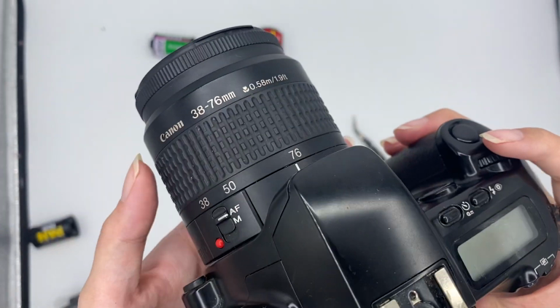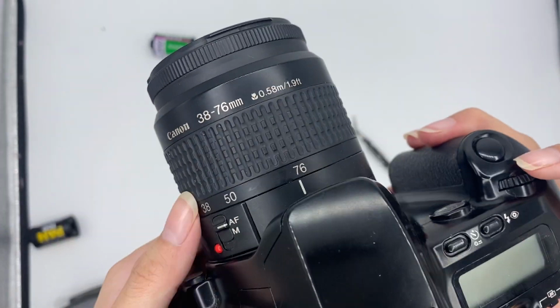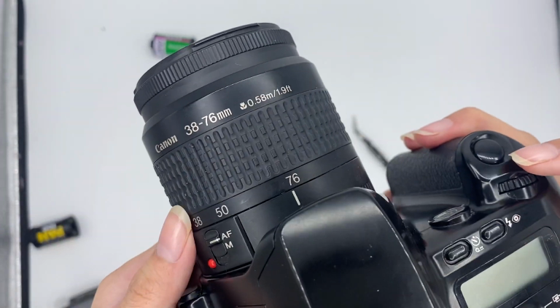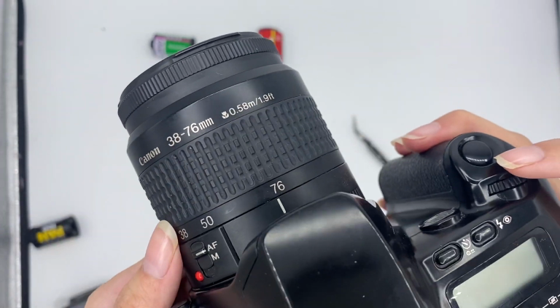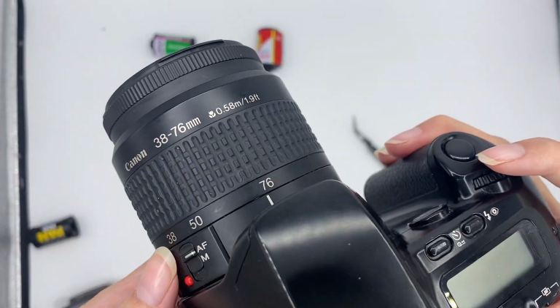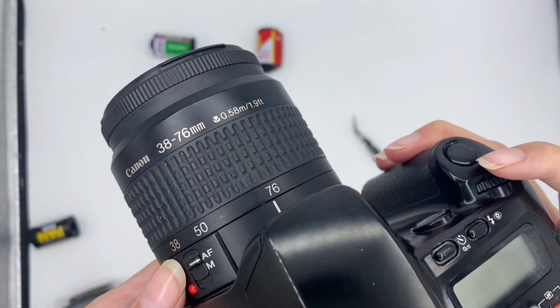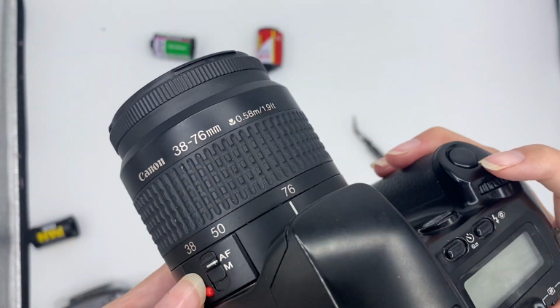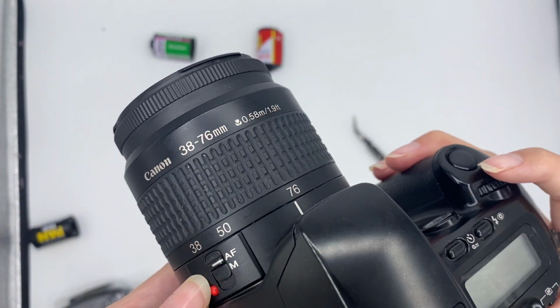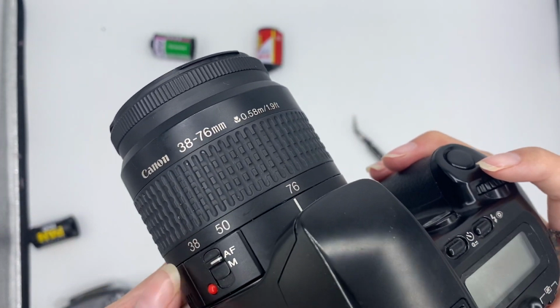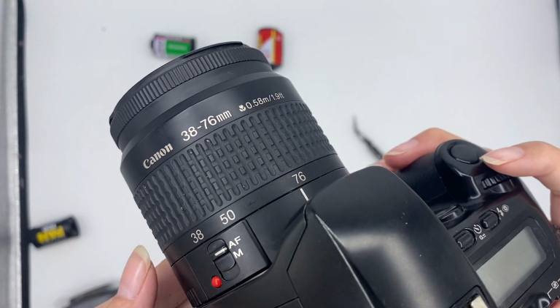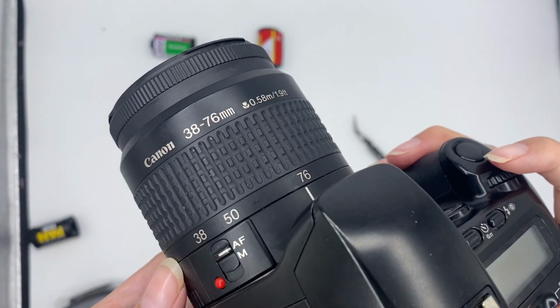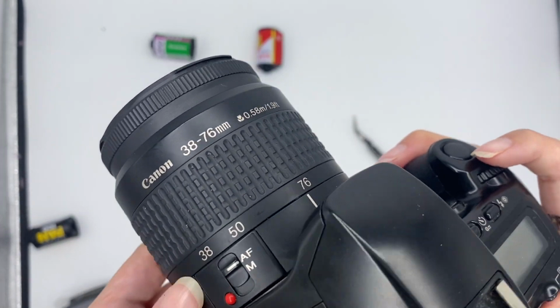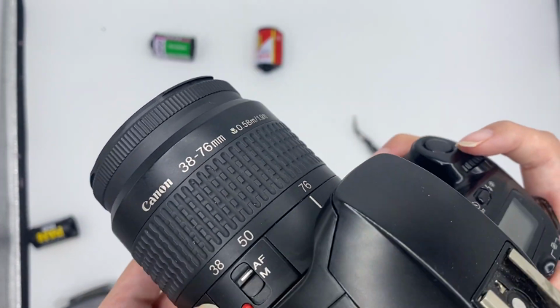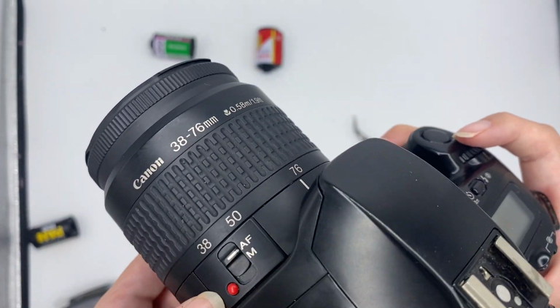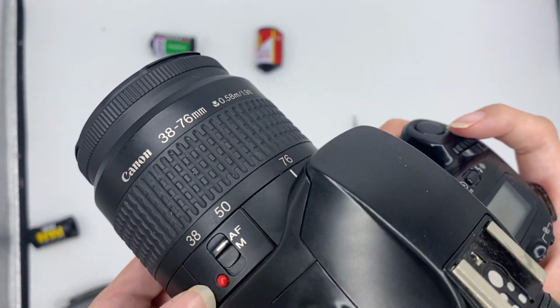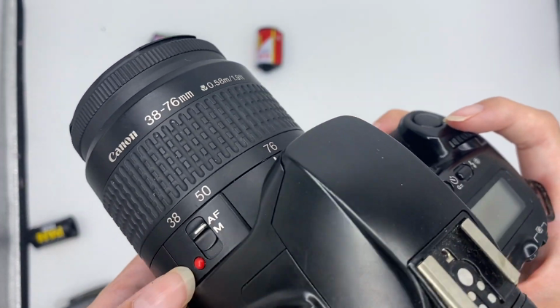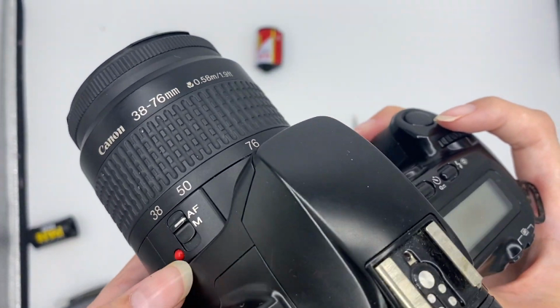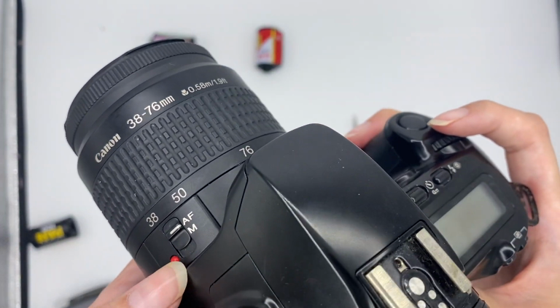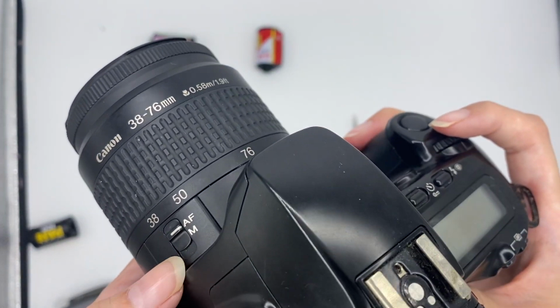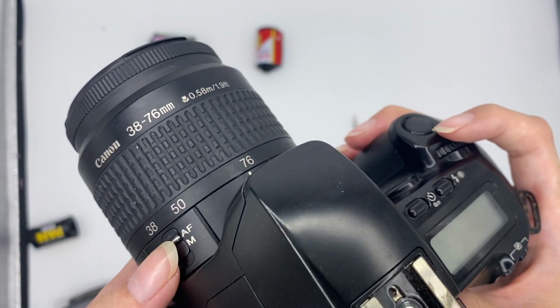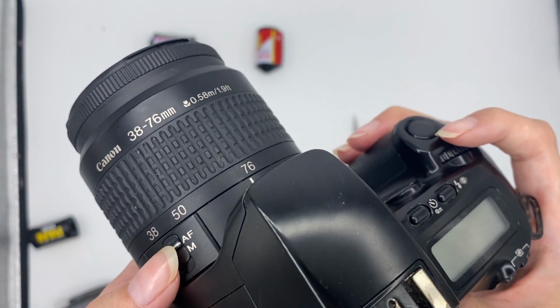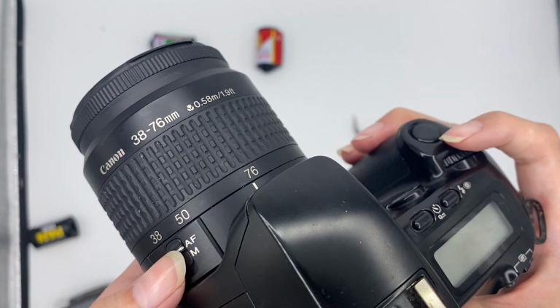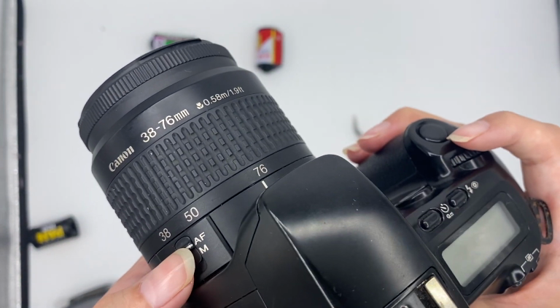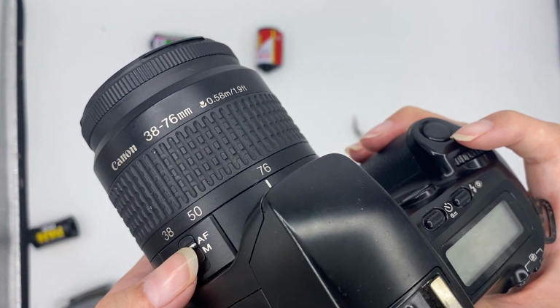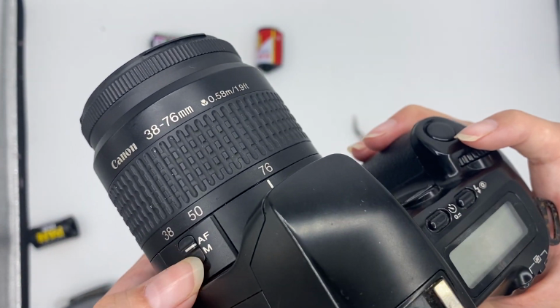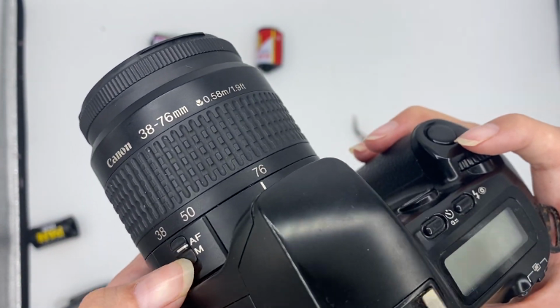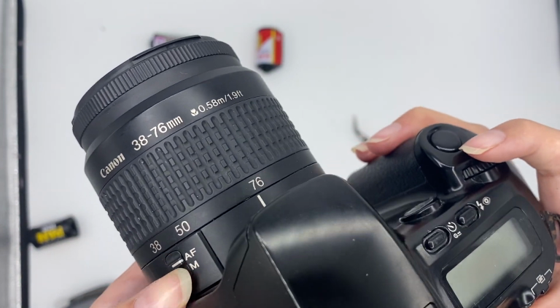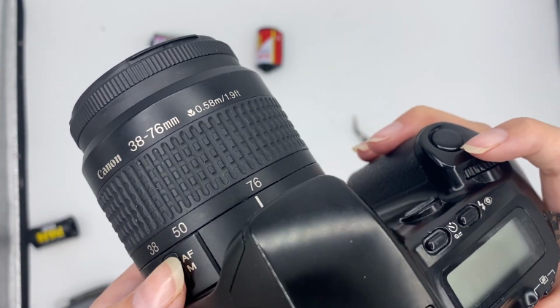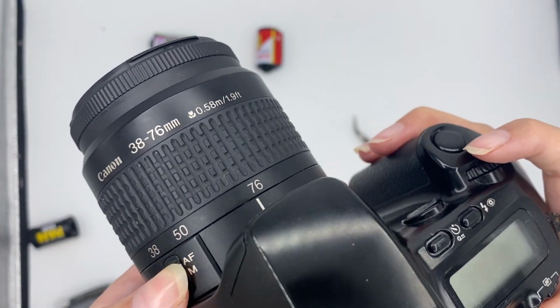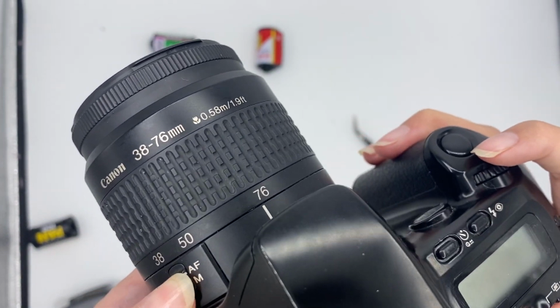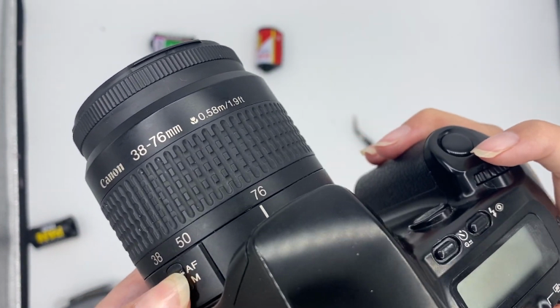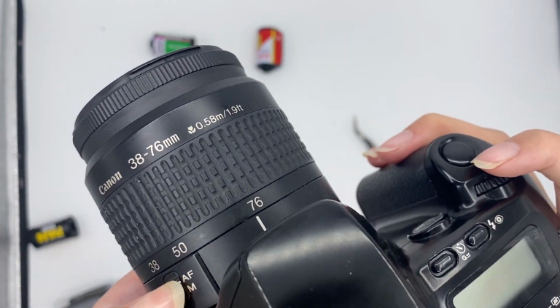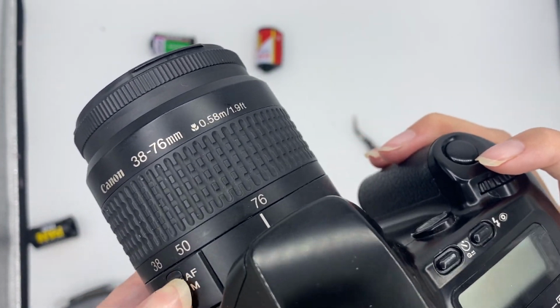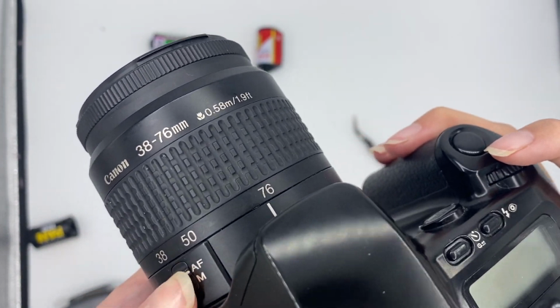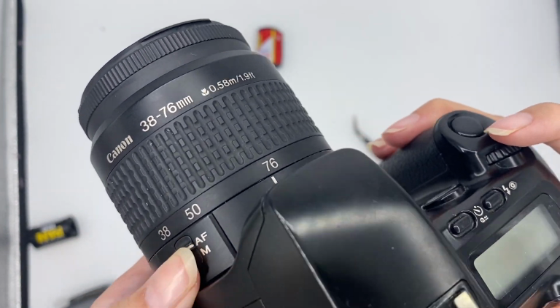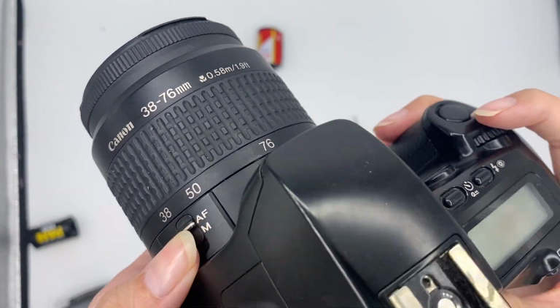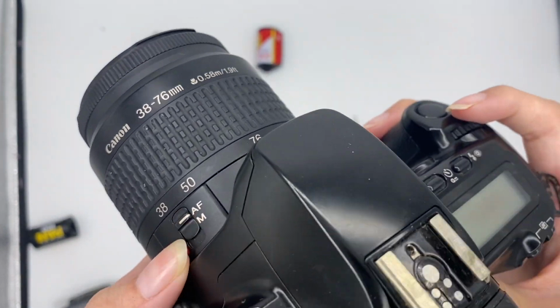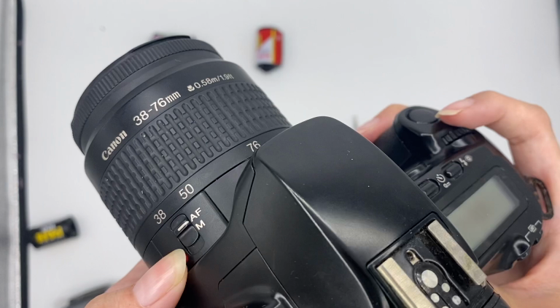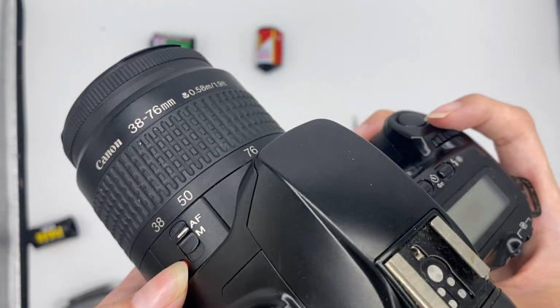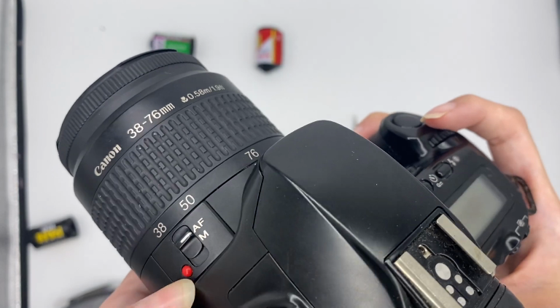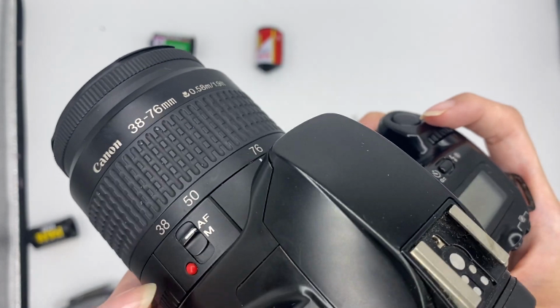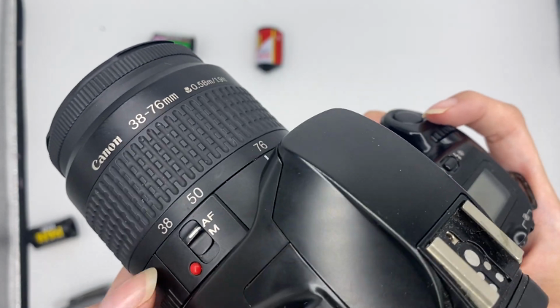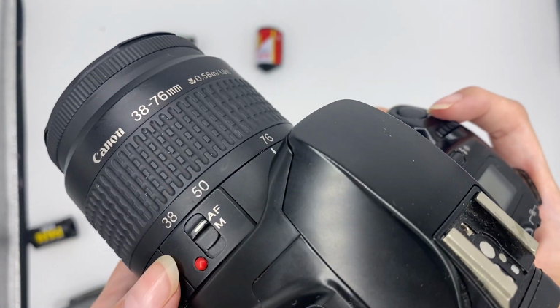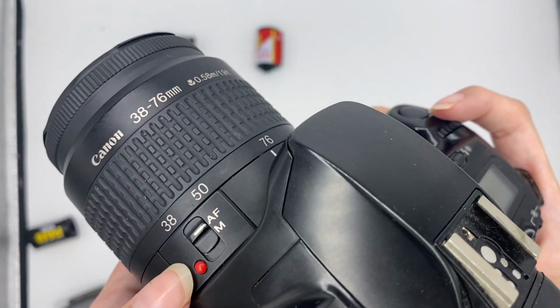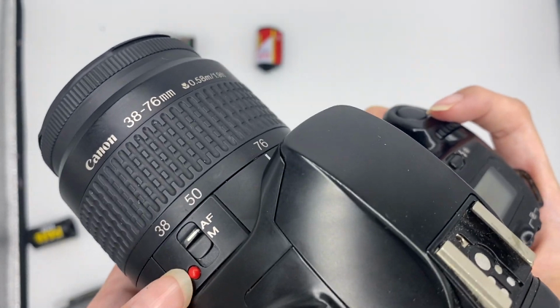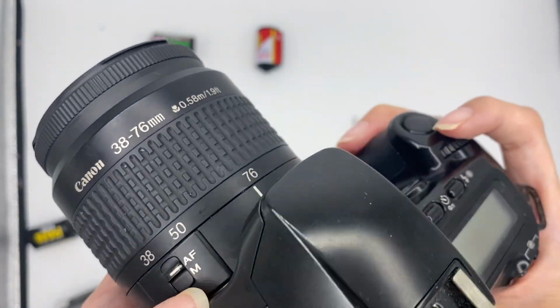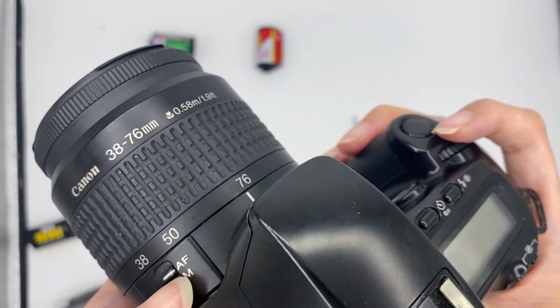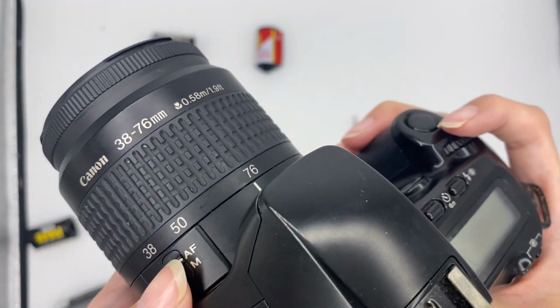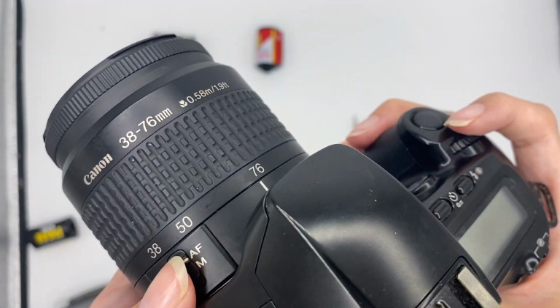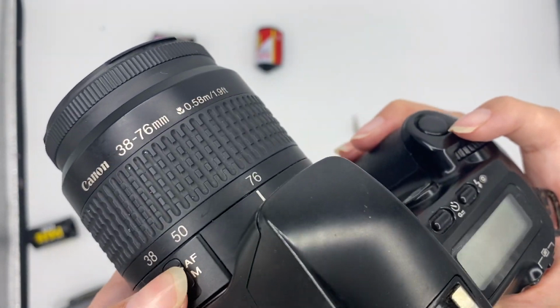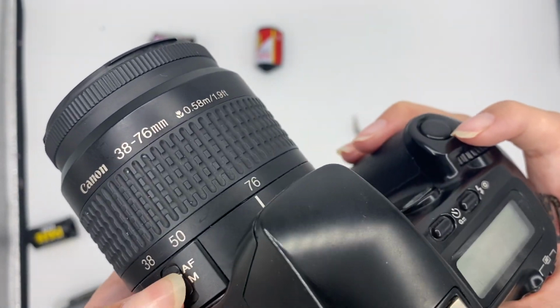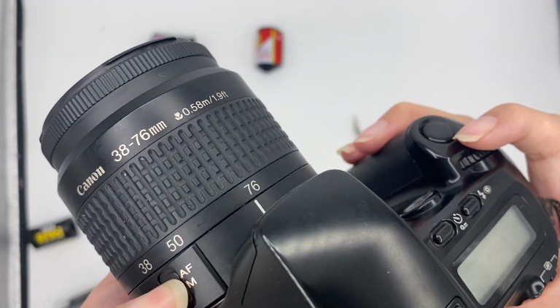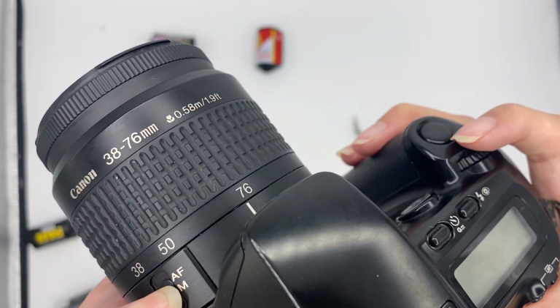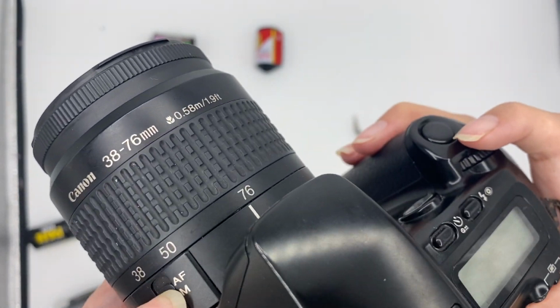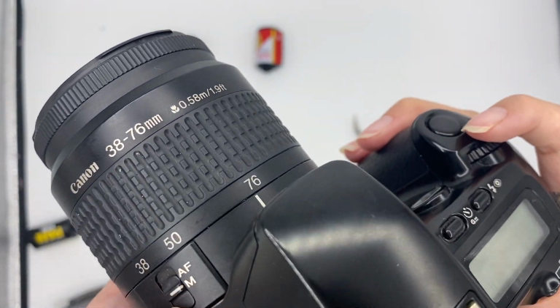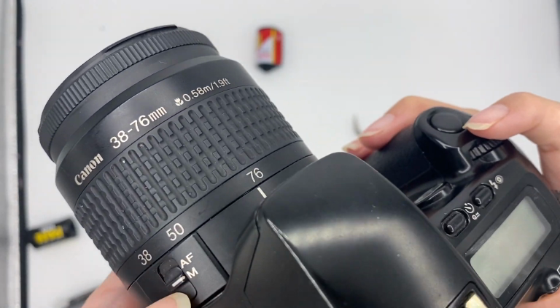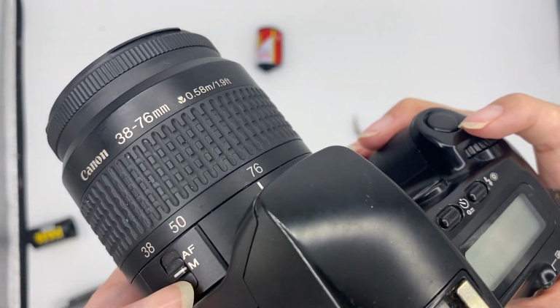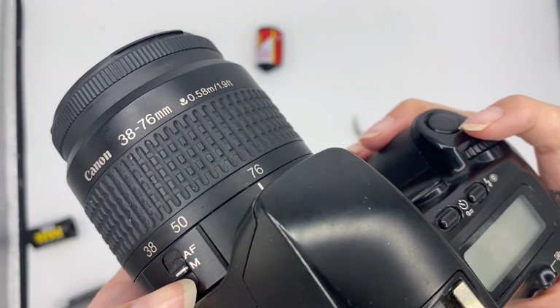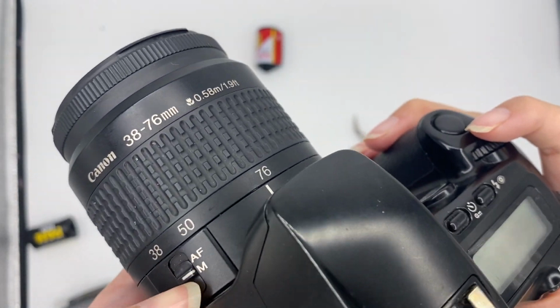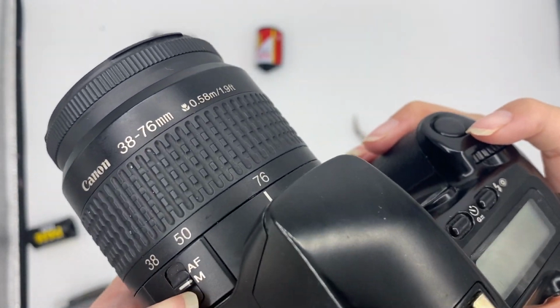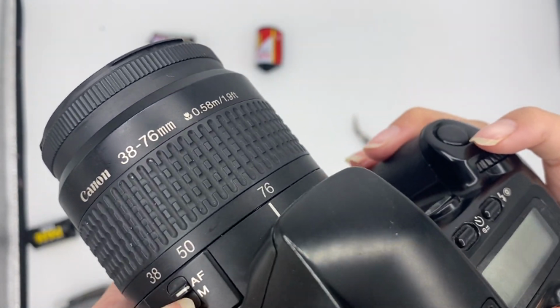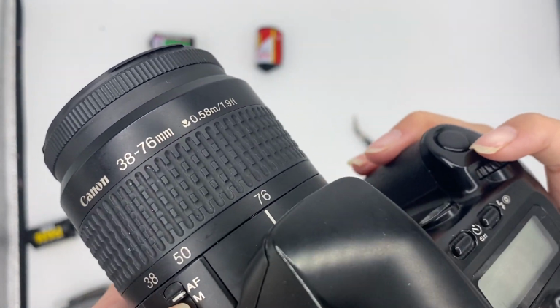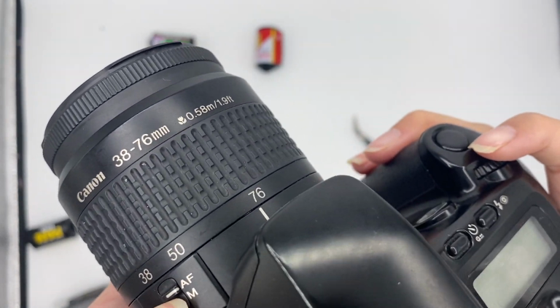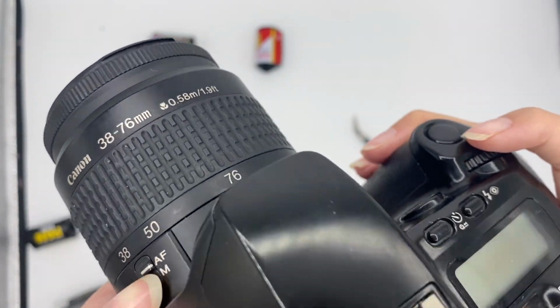This is a zoom lens, so you can choose autofocus or manual focus. Usually just put it on autofocus.